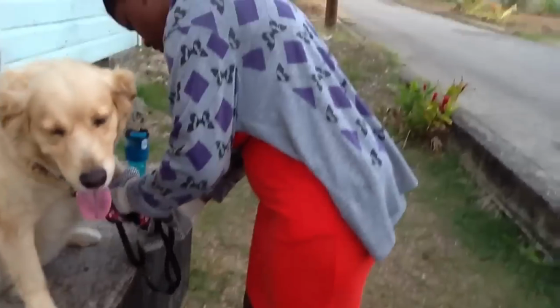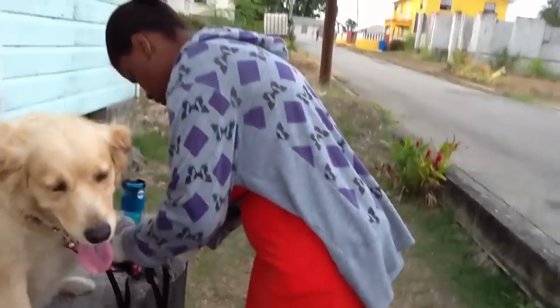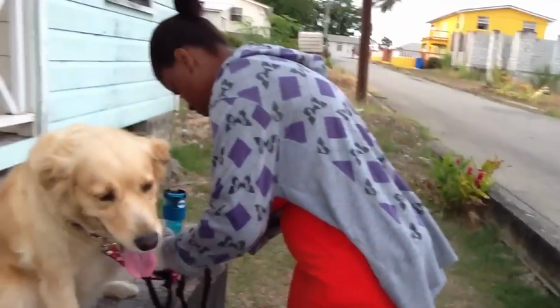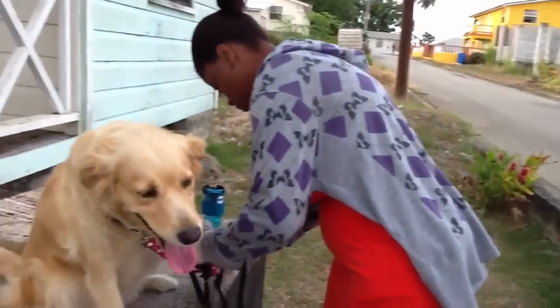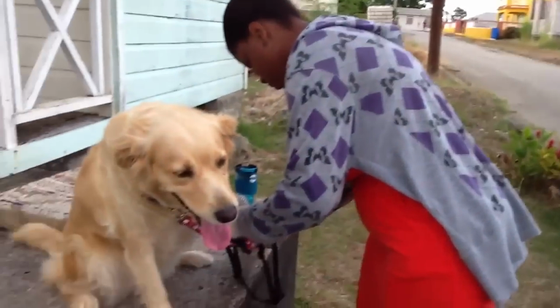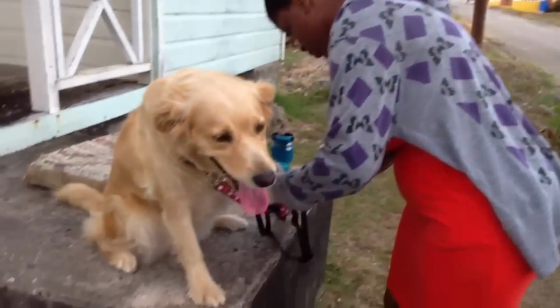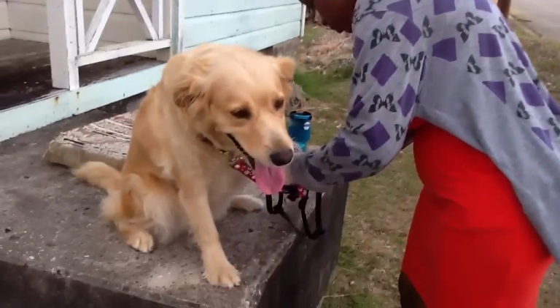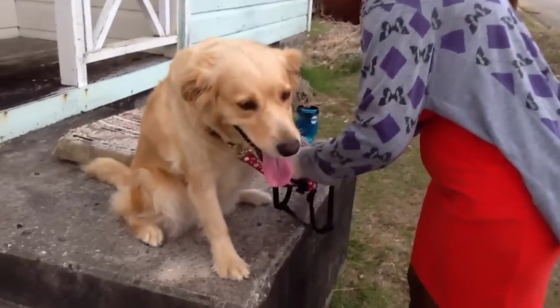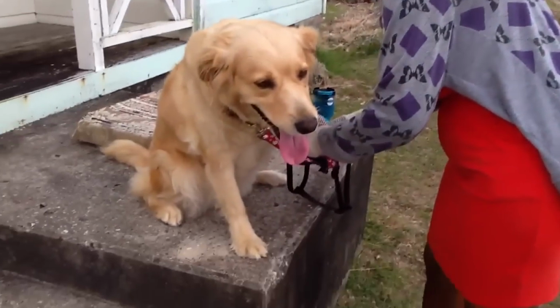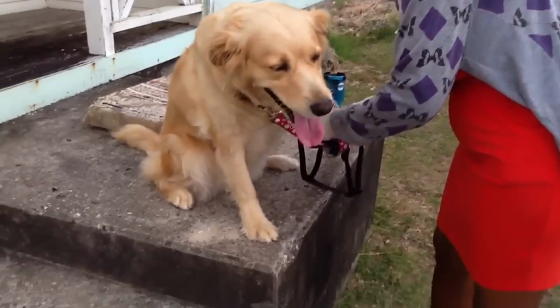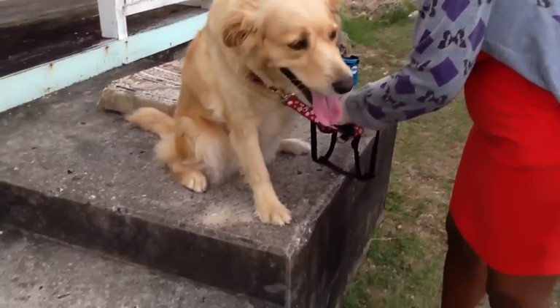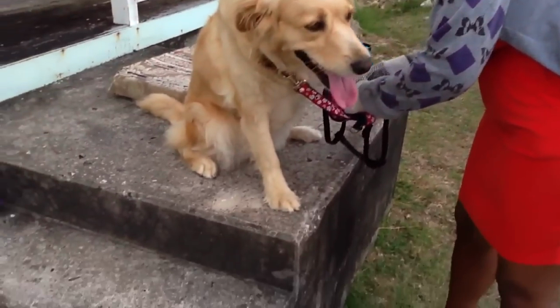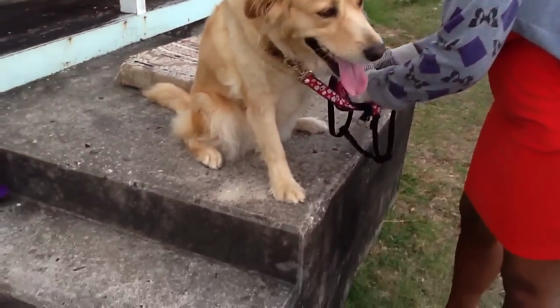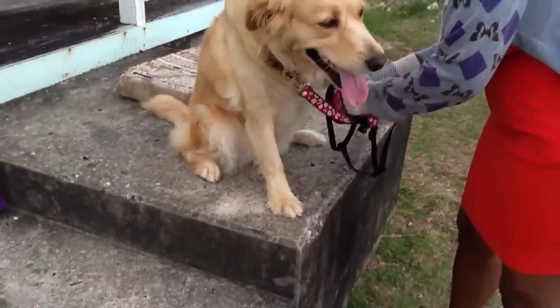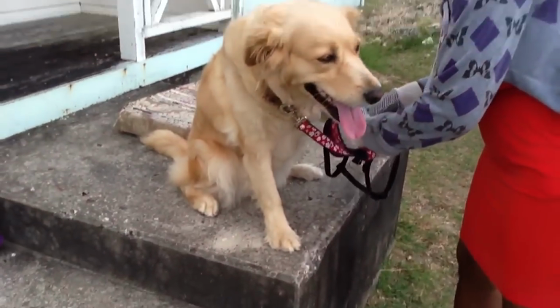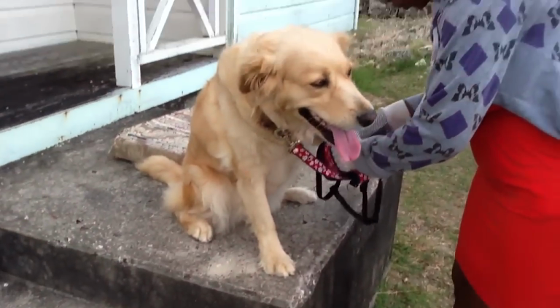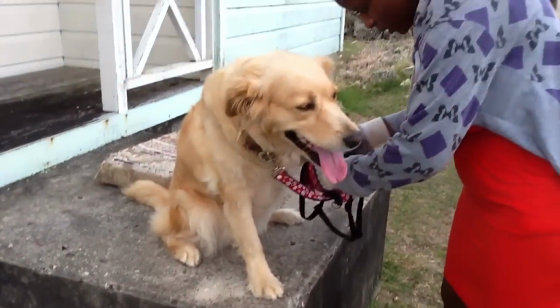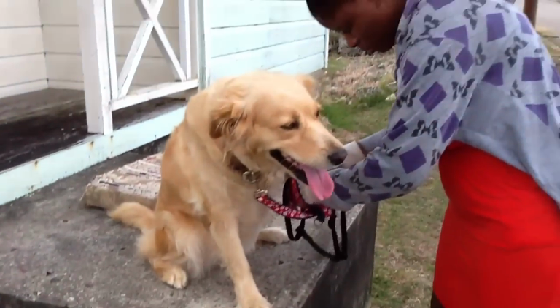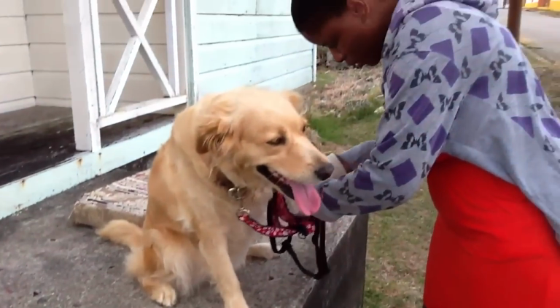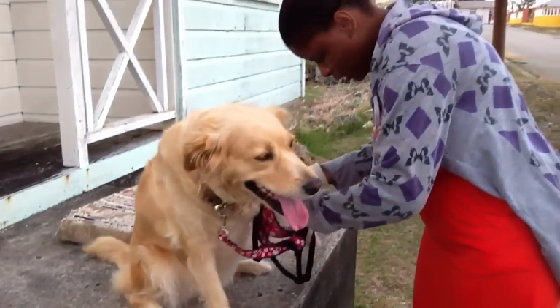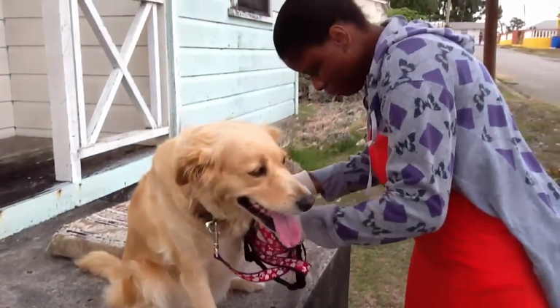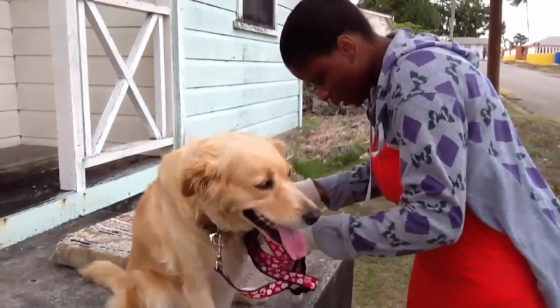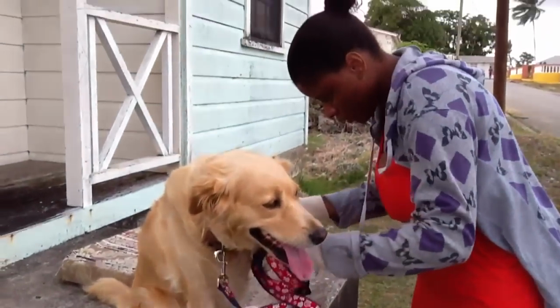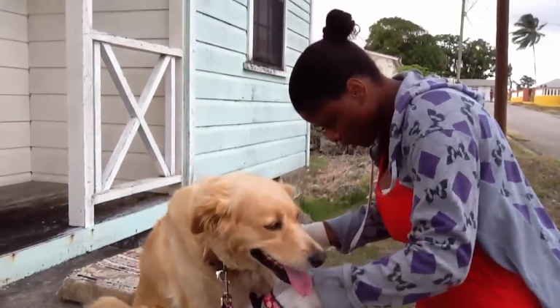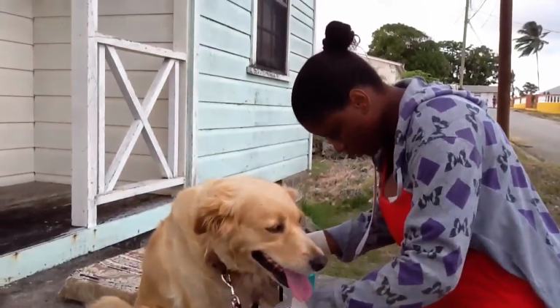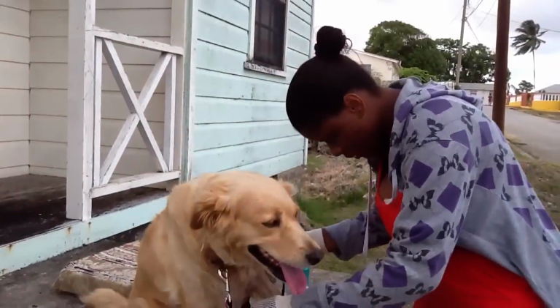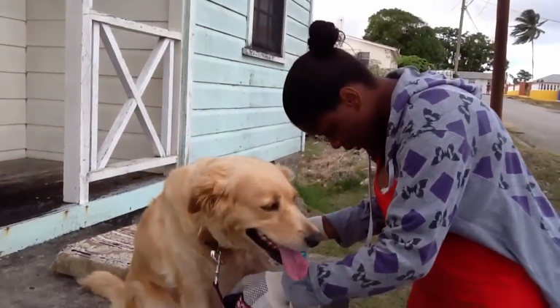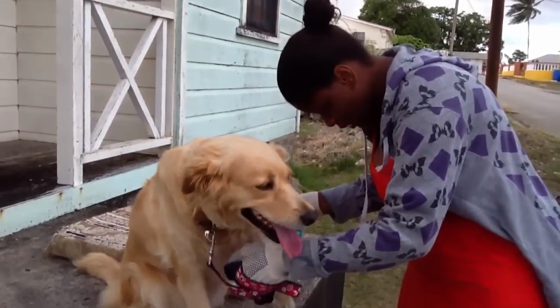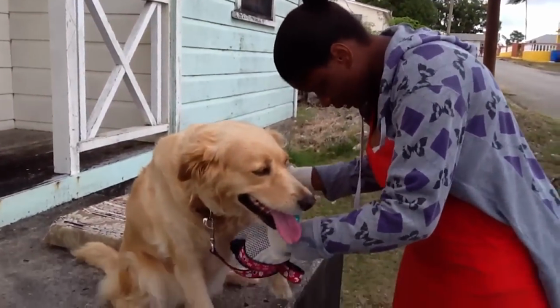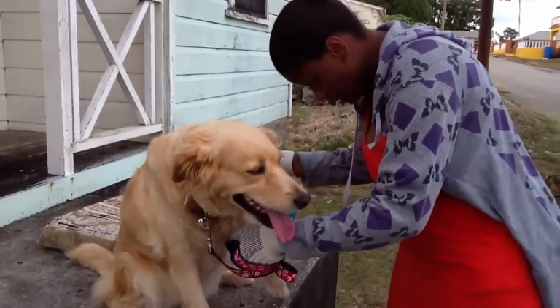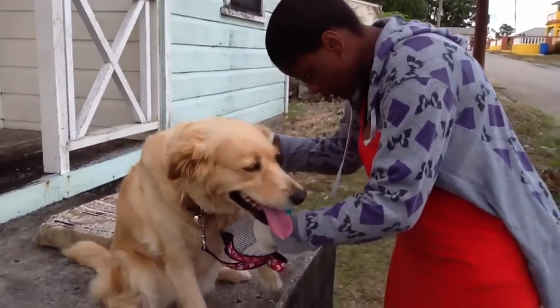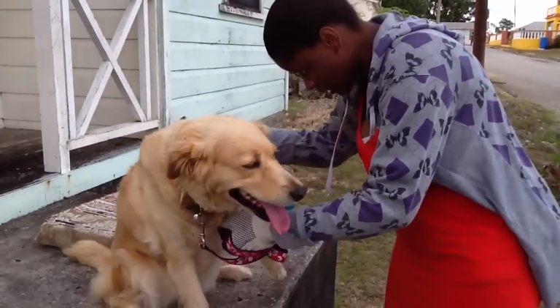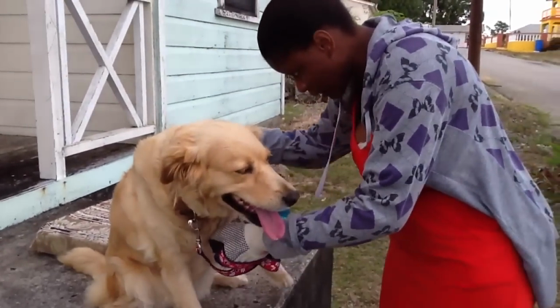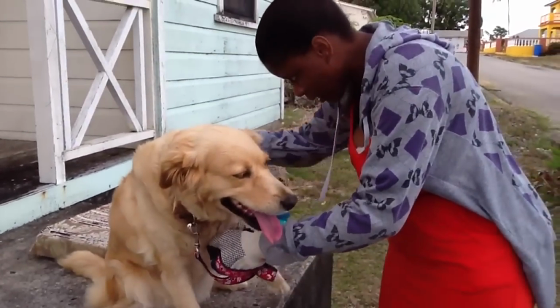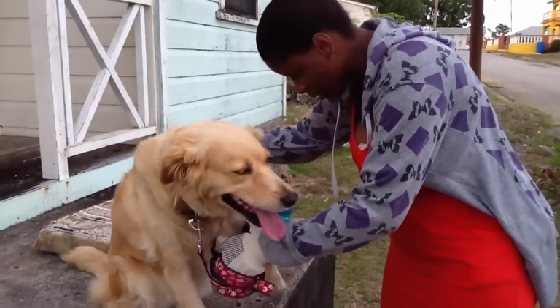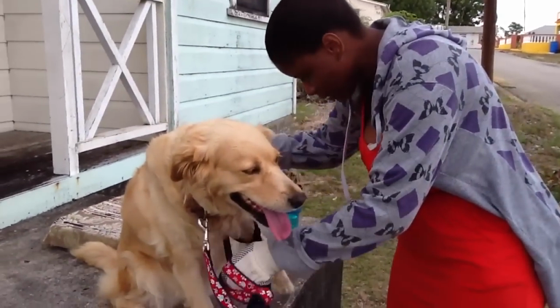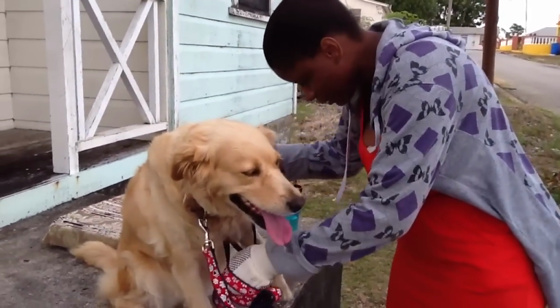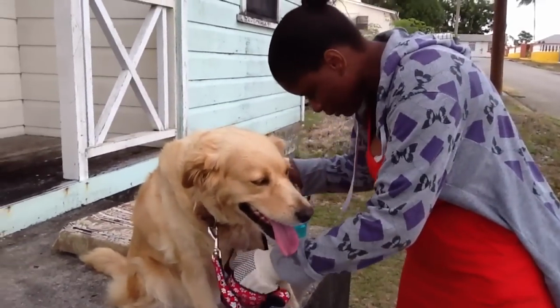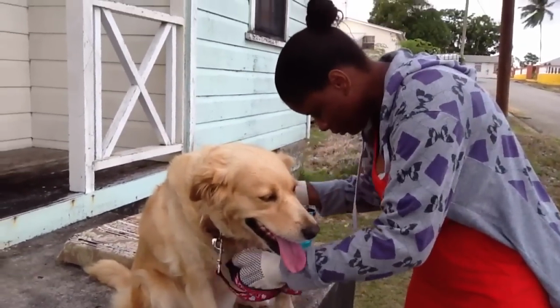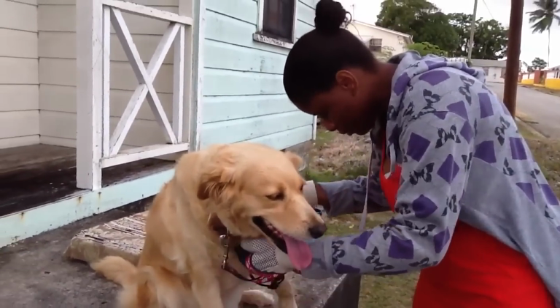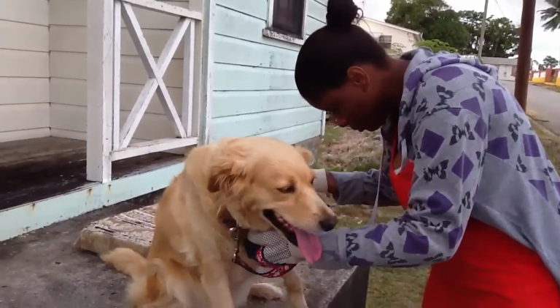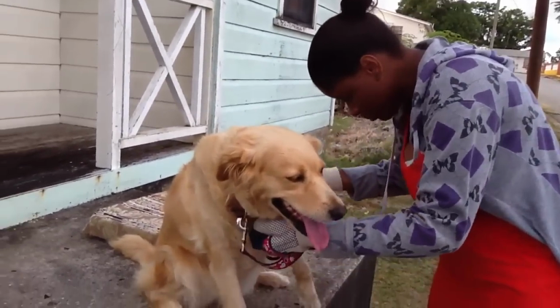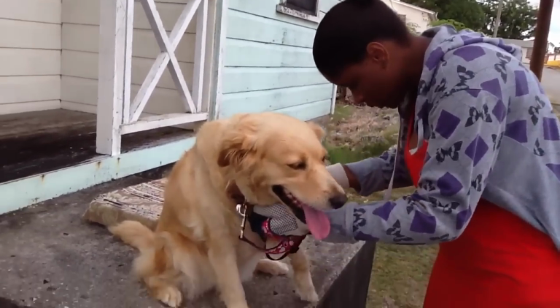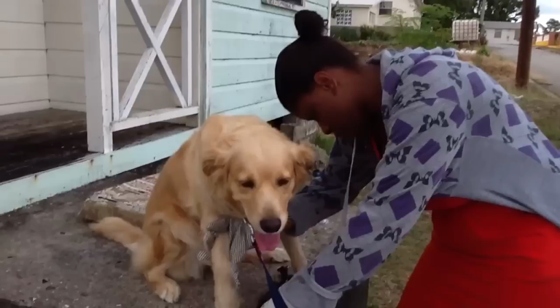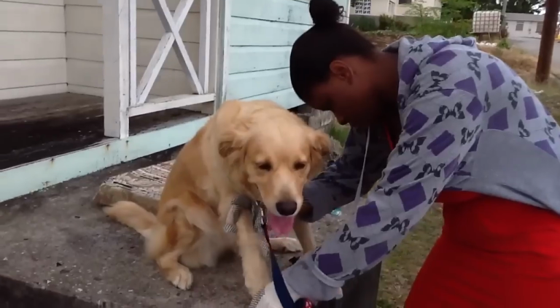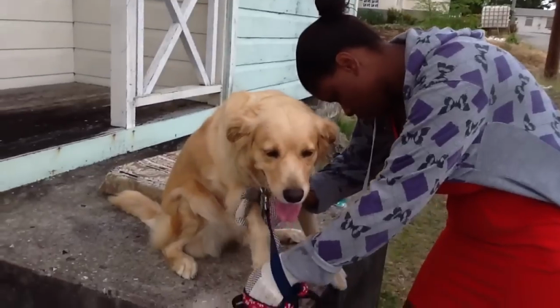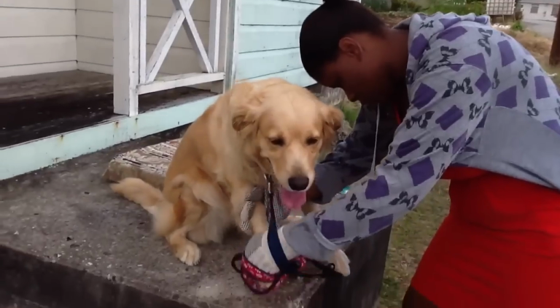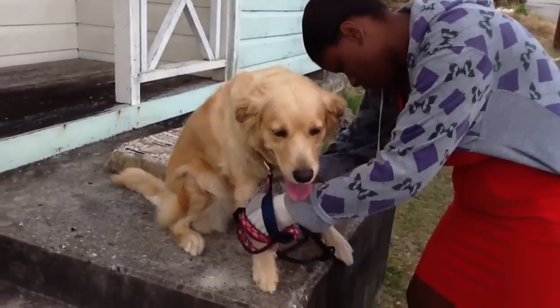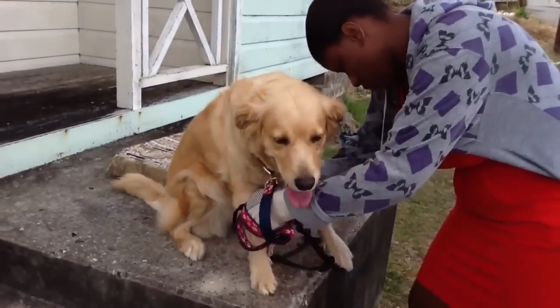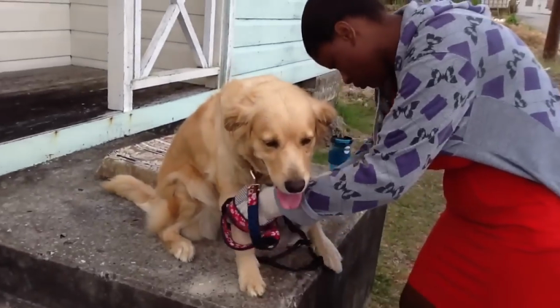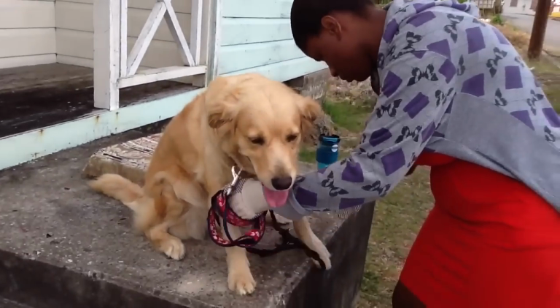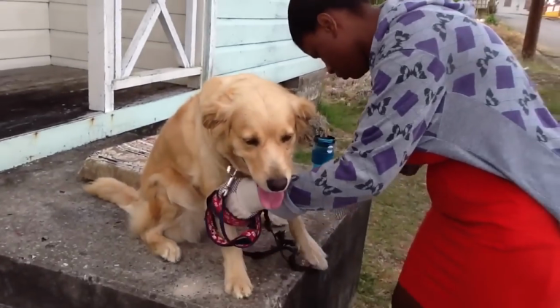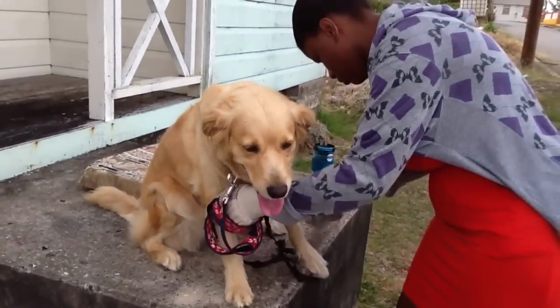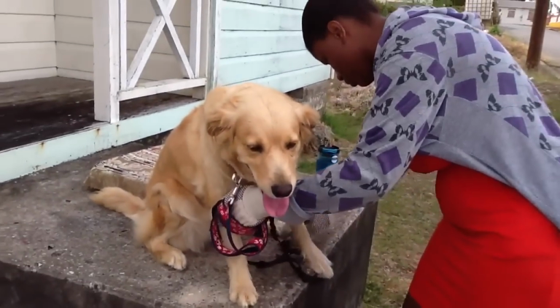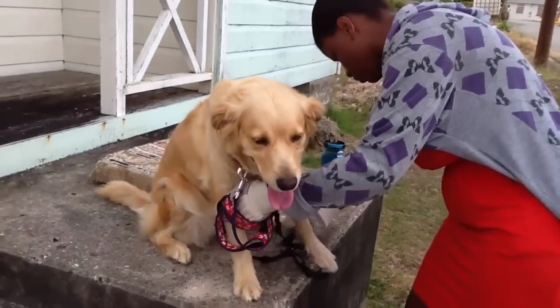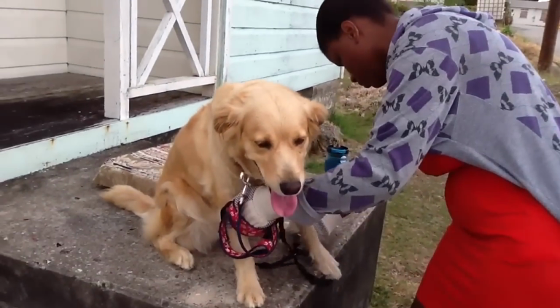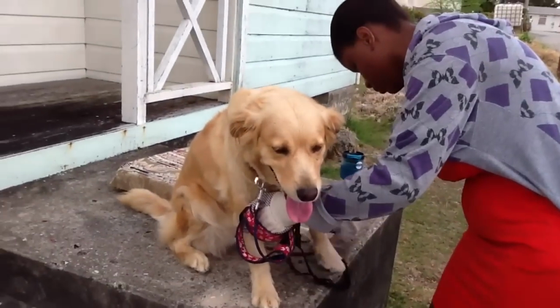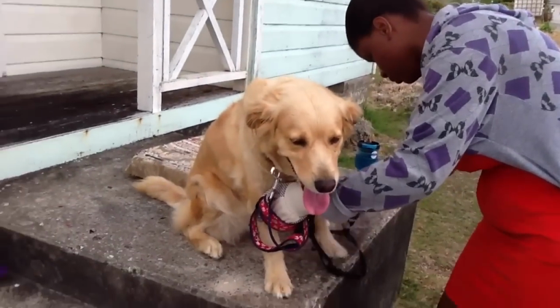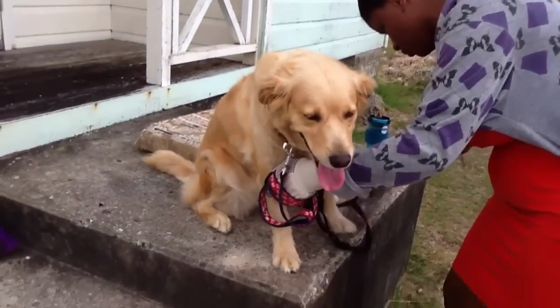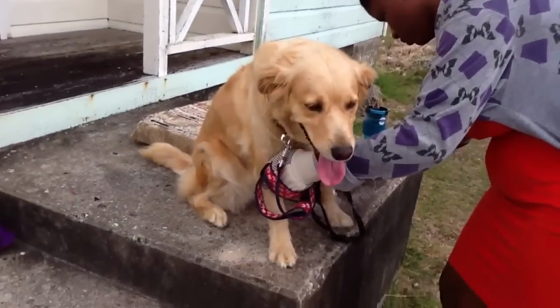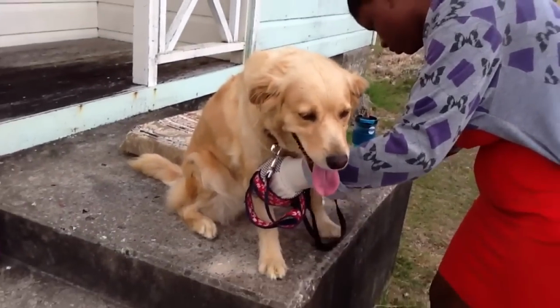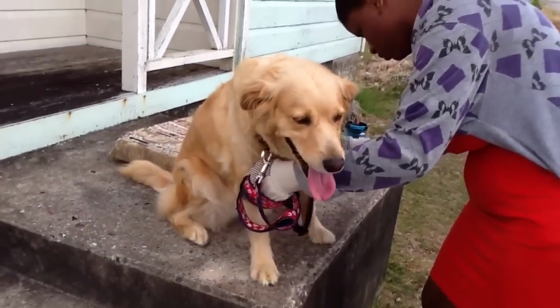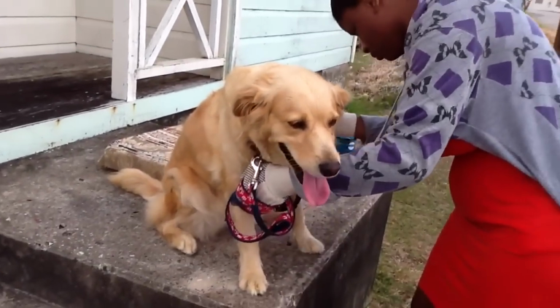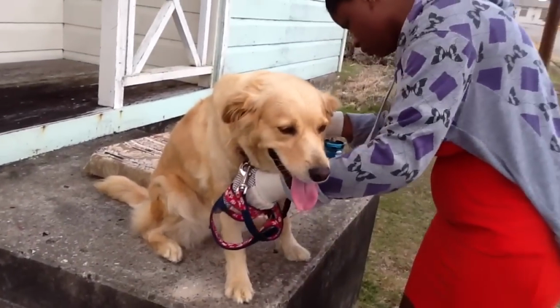So why do we need a backpack for Dani? No, it's not to make her feel important or to give her a job — it's to stop her from pulling.